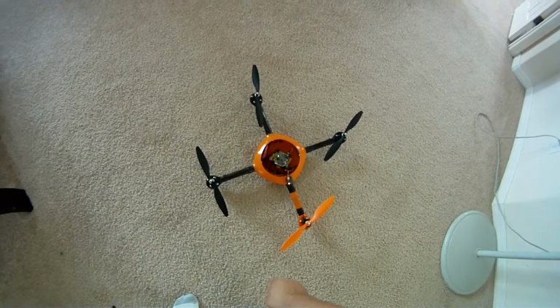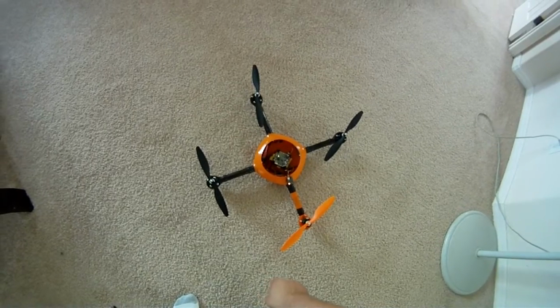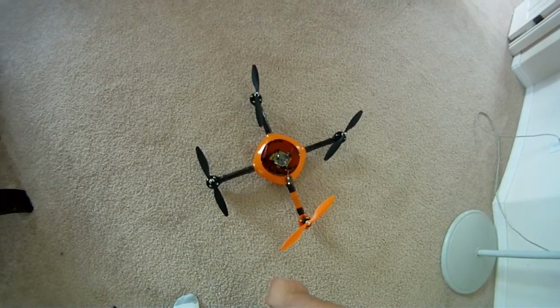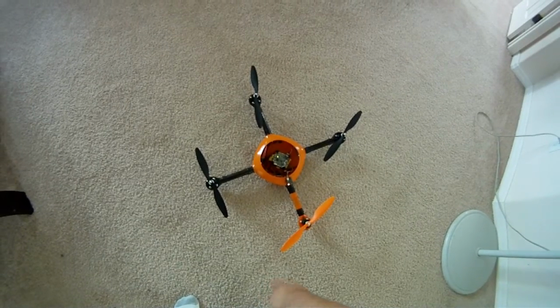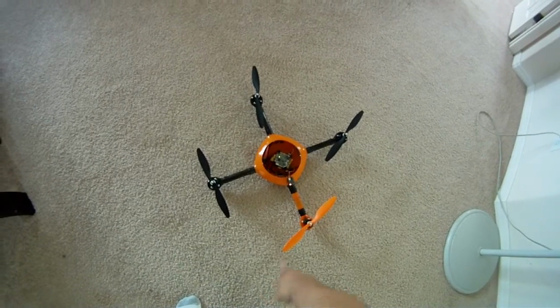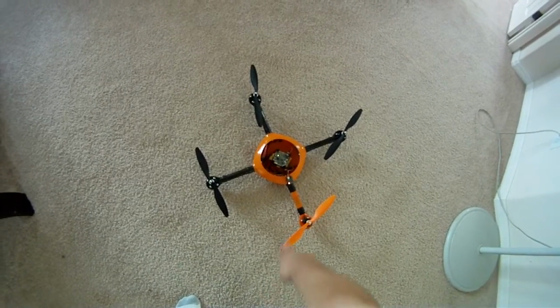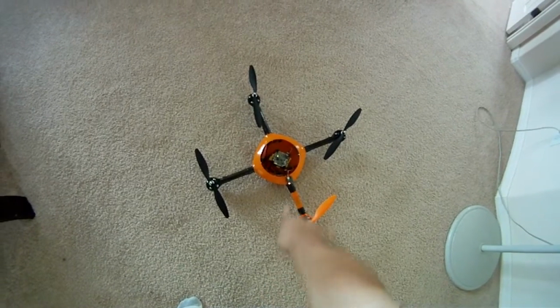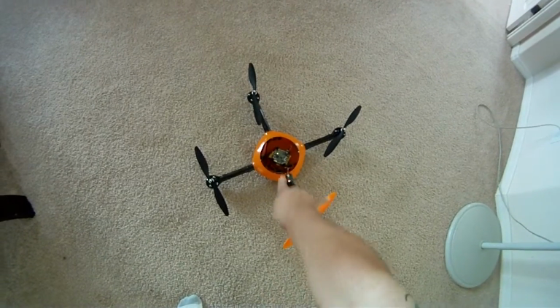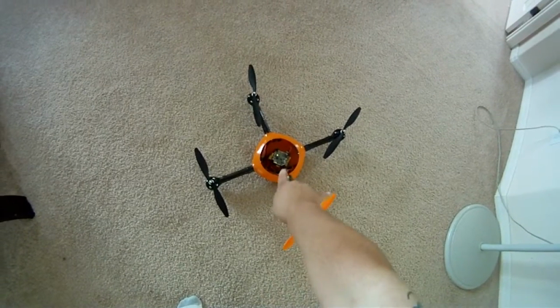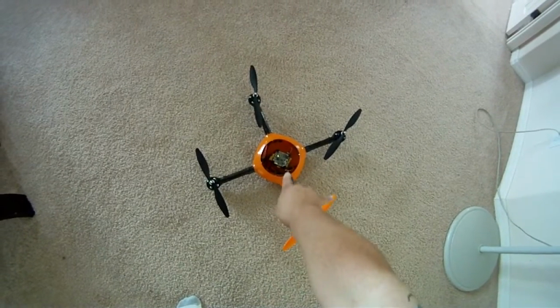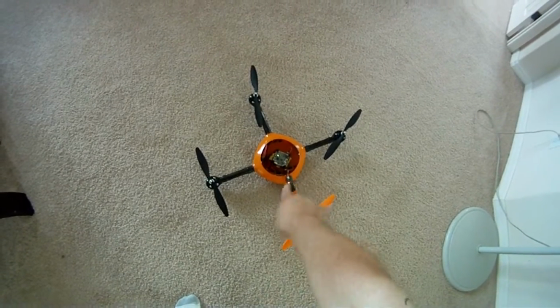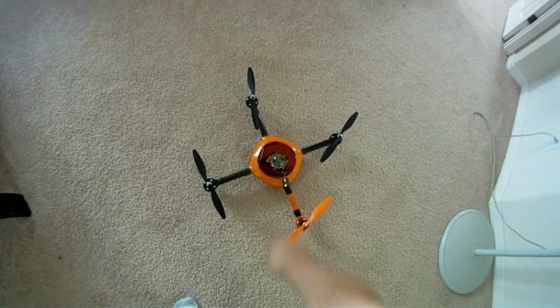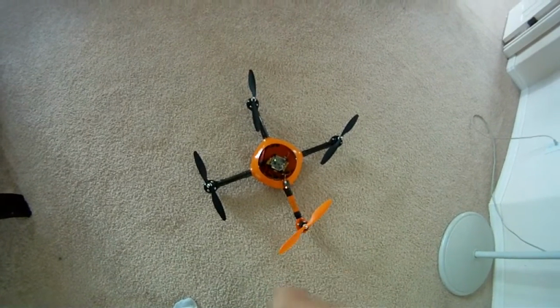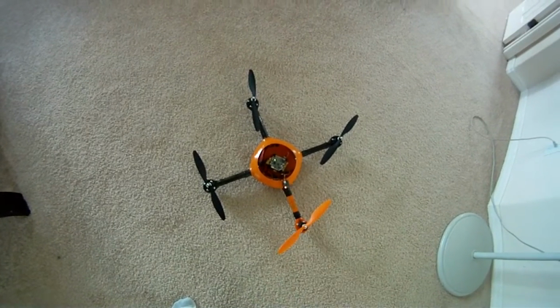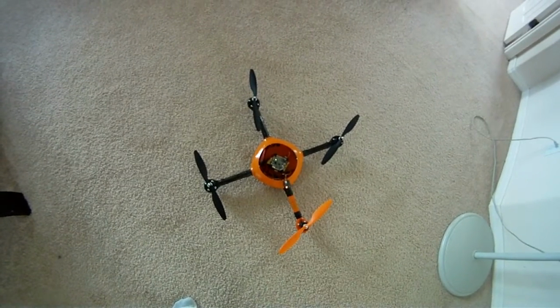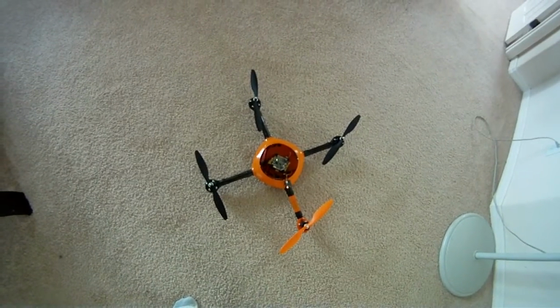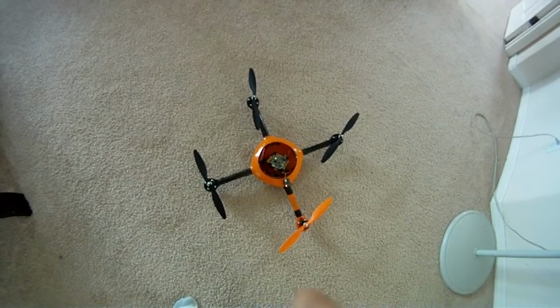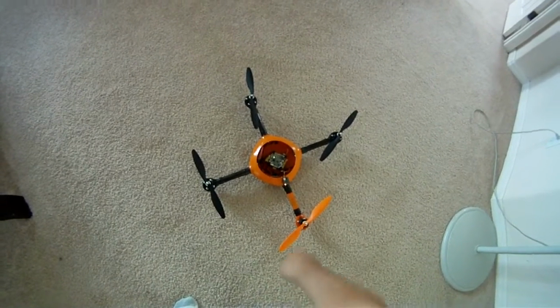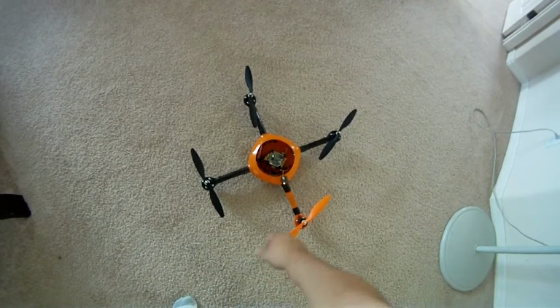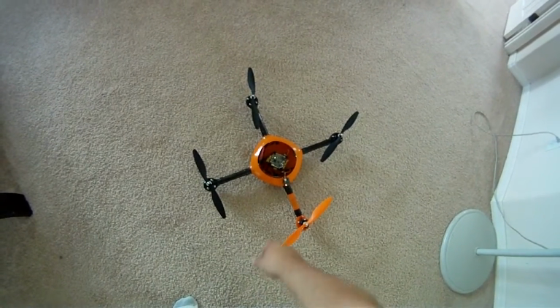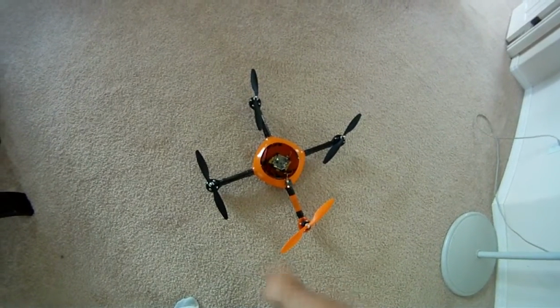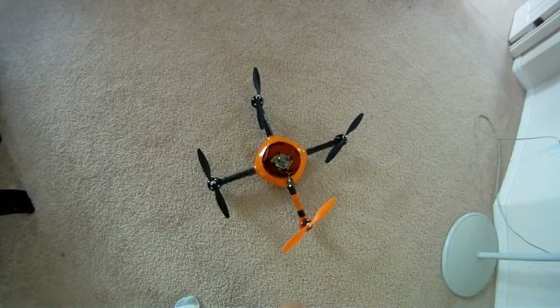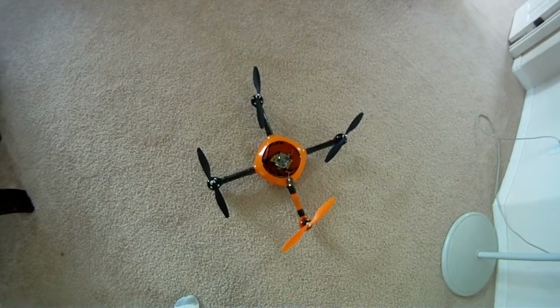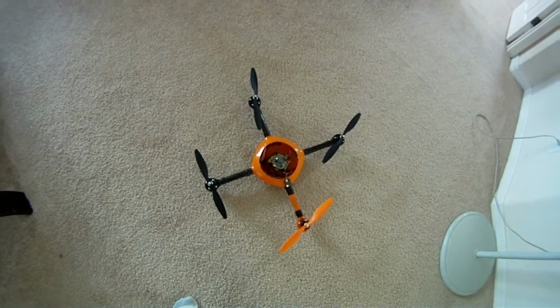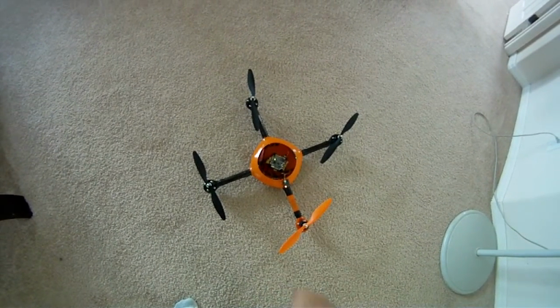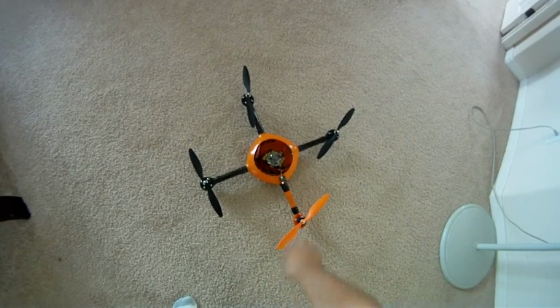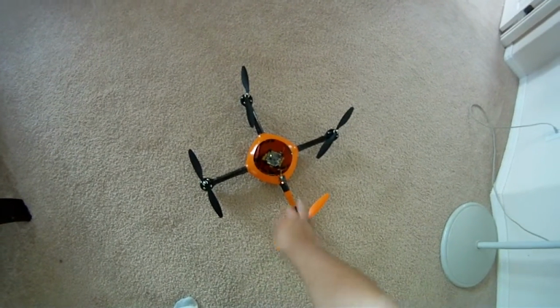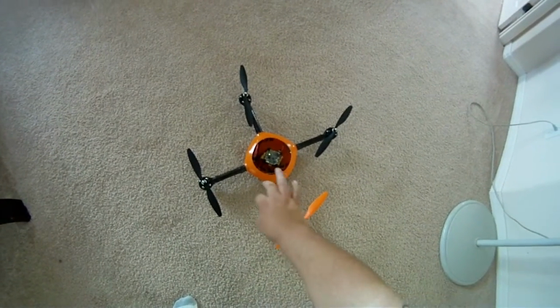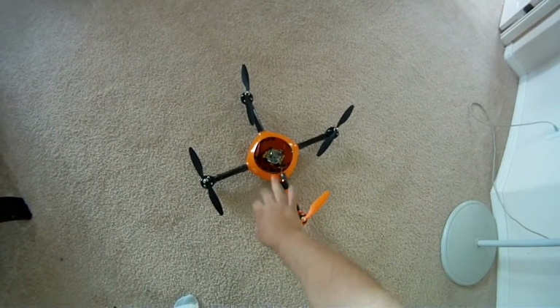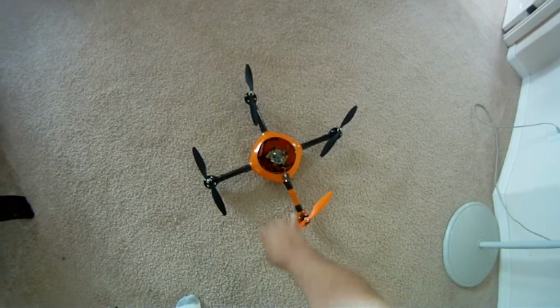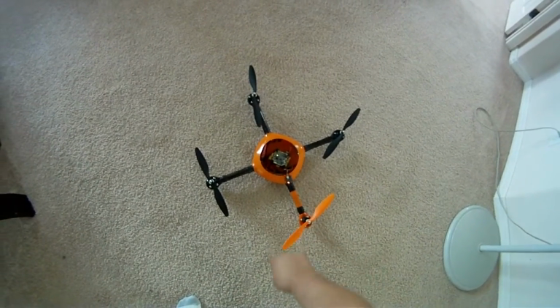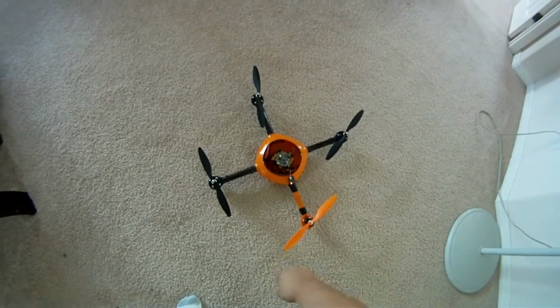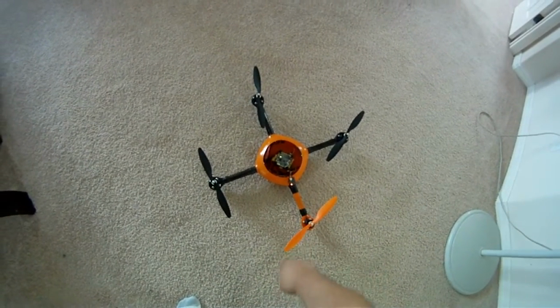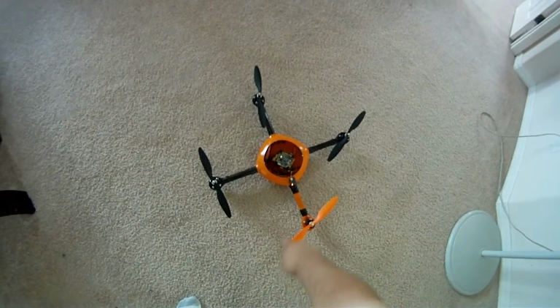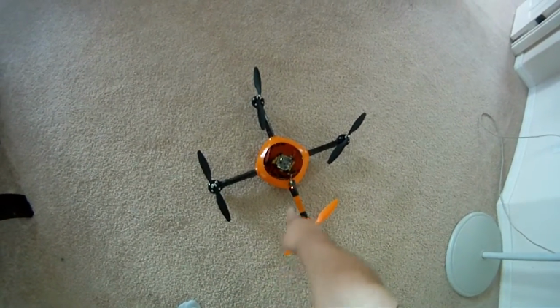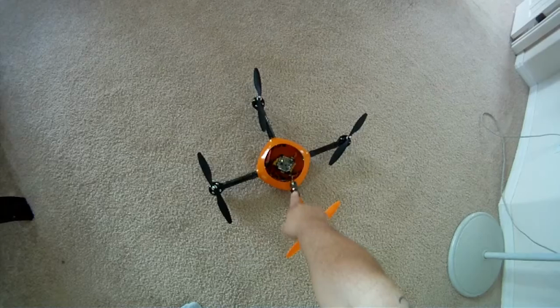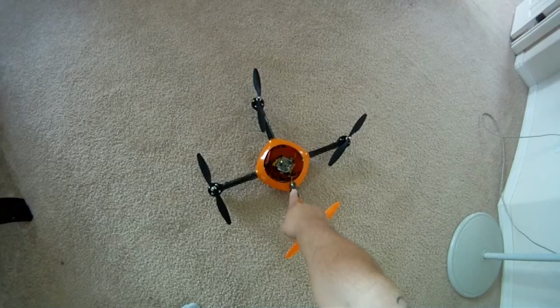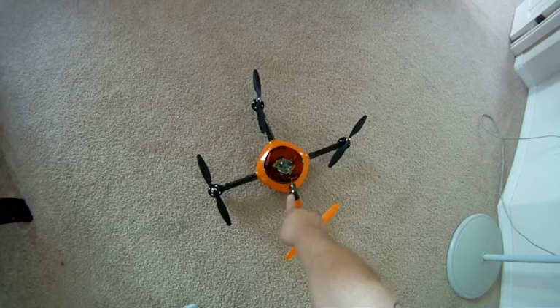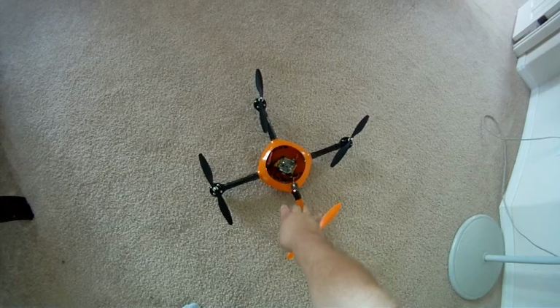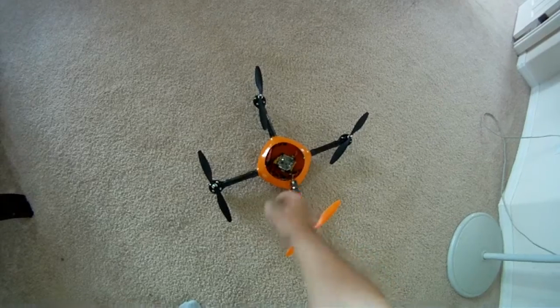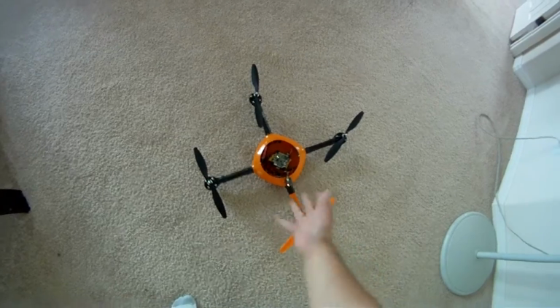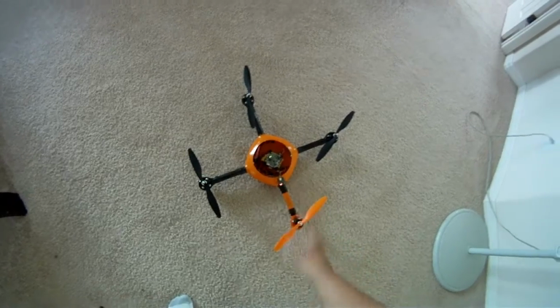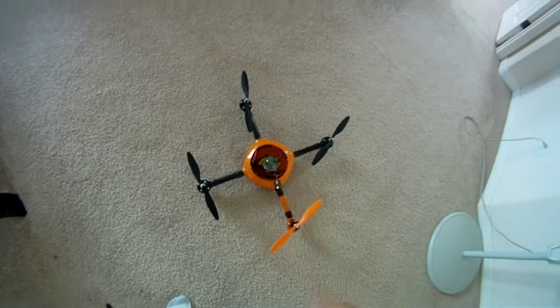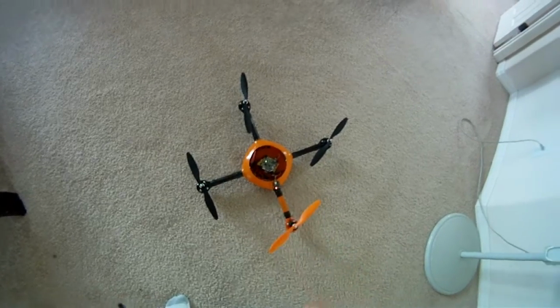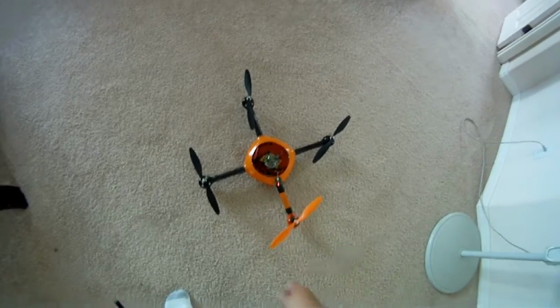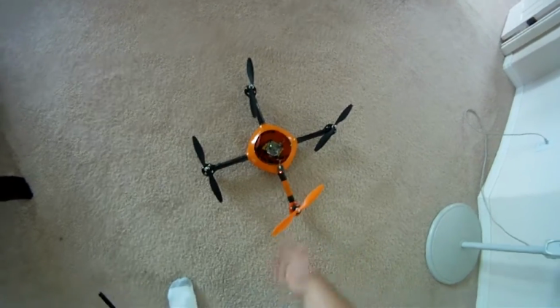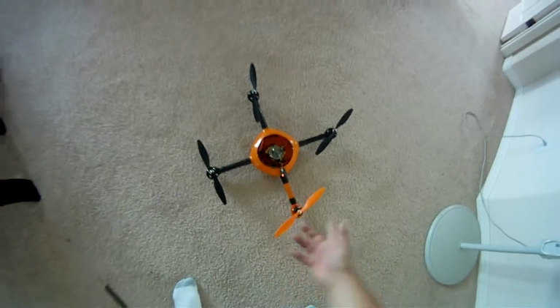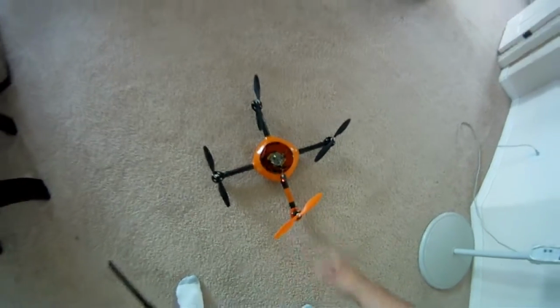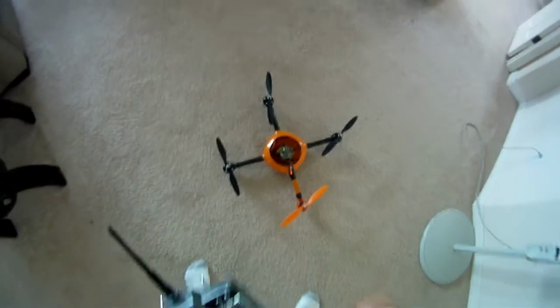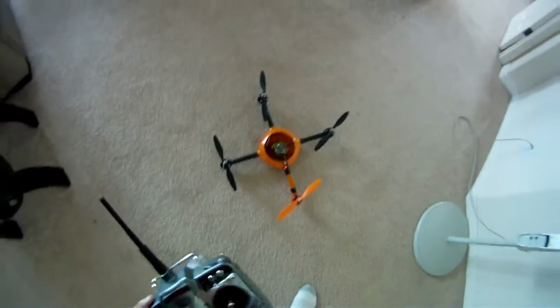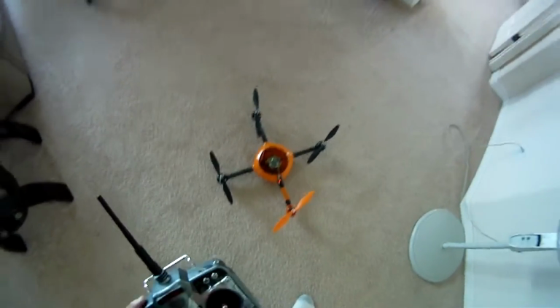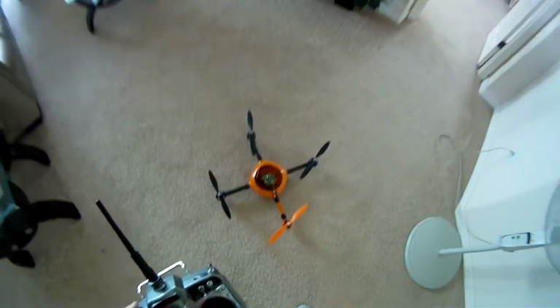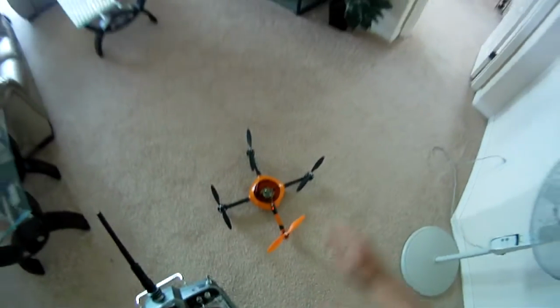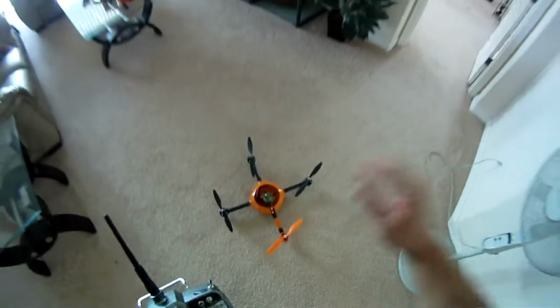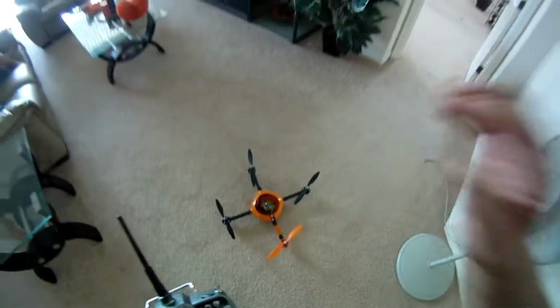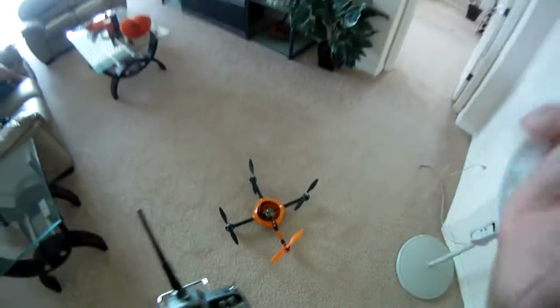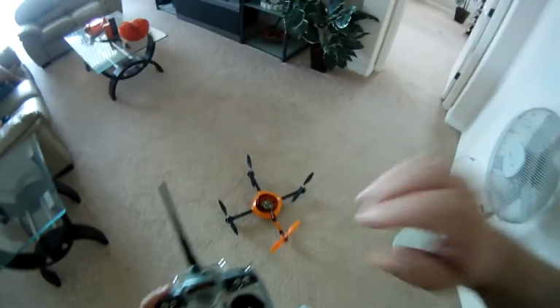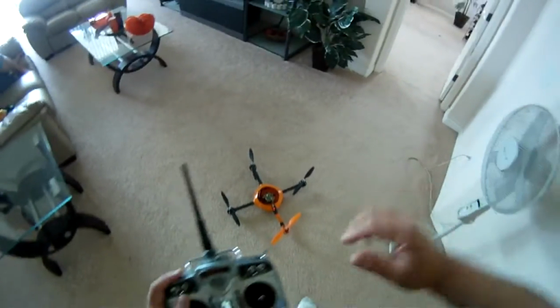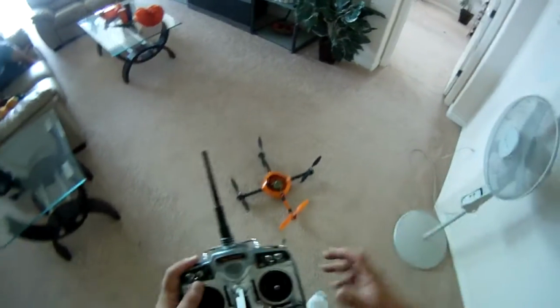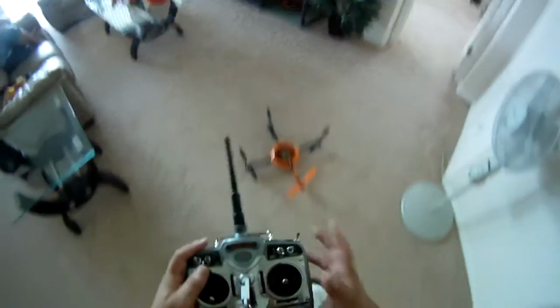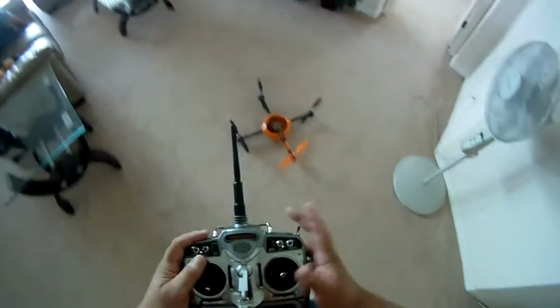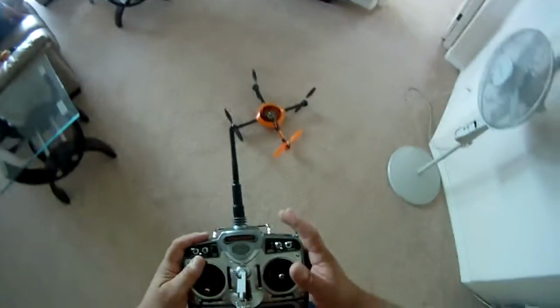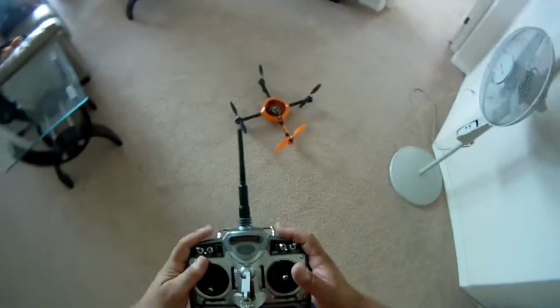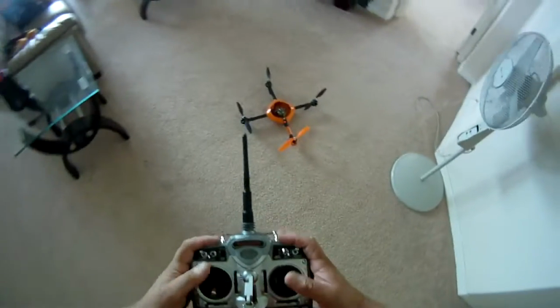I'm using Hacker Clone Motors here, and it flies really good. I got the battery underneath, but it takes a second to swap it out.